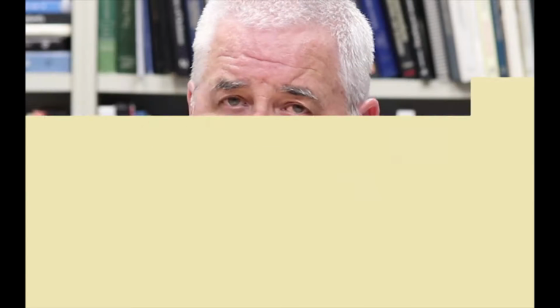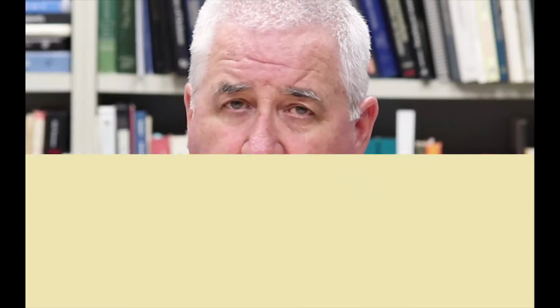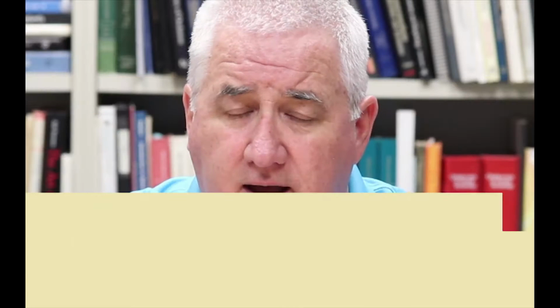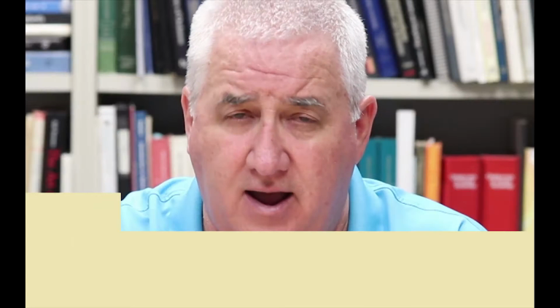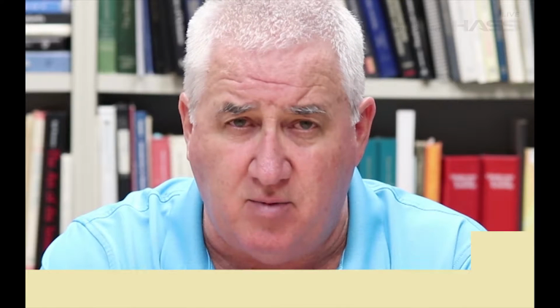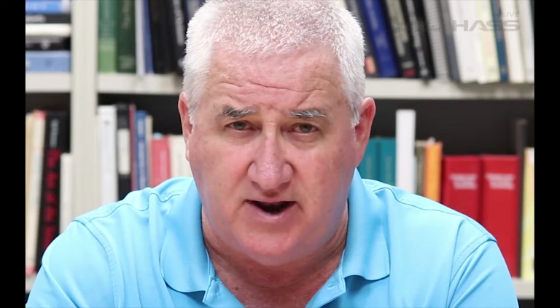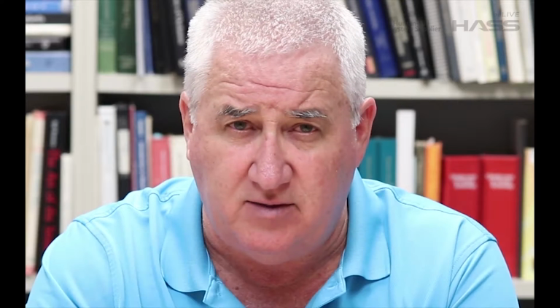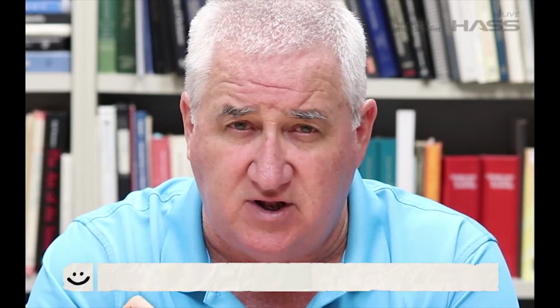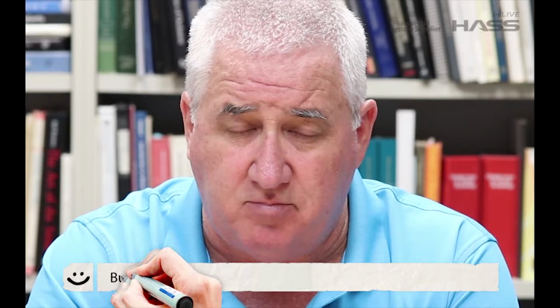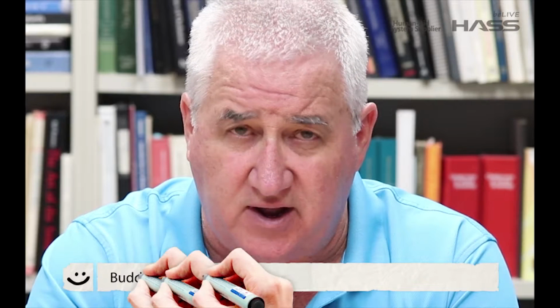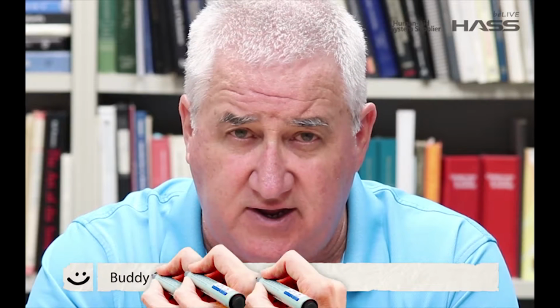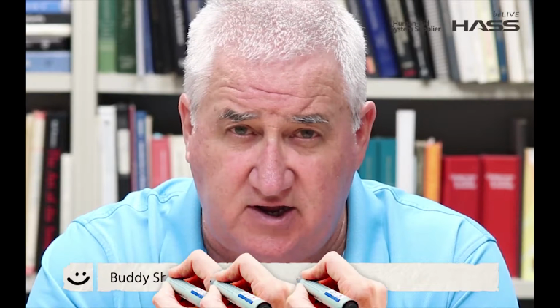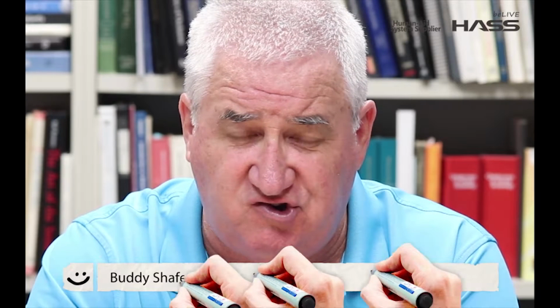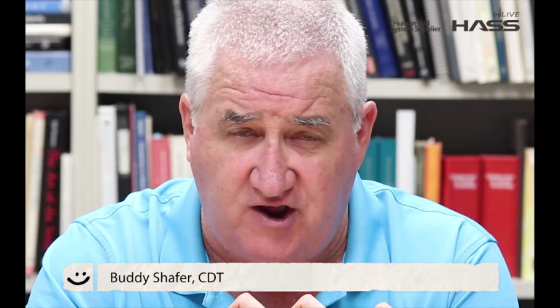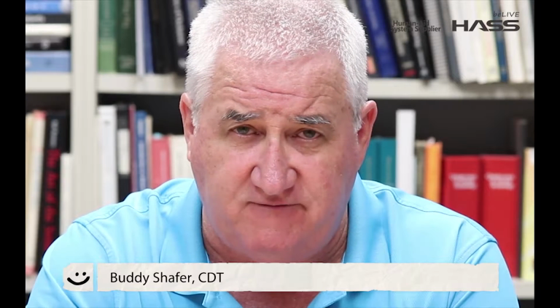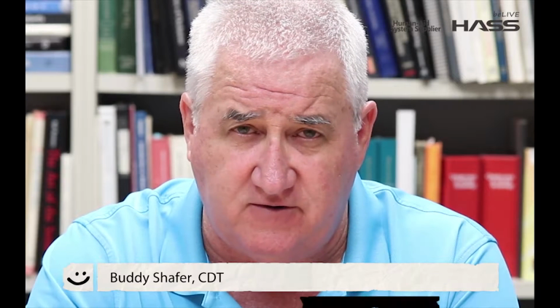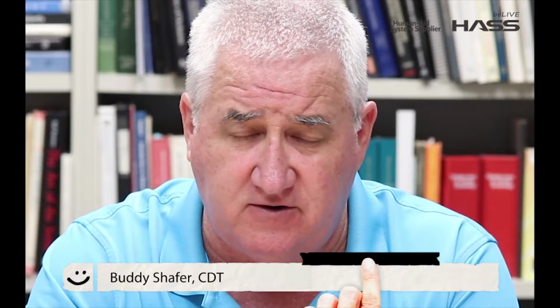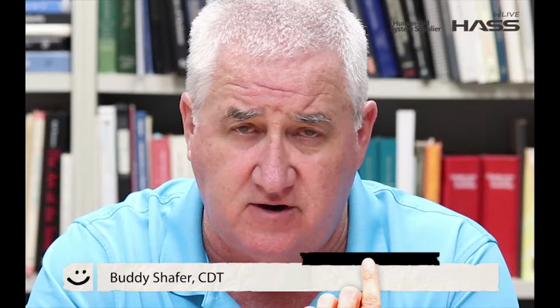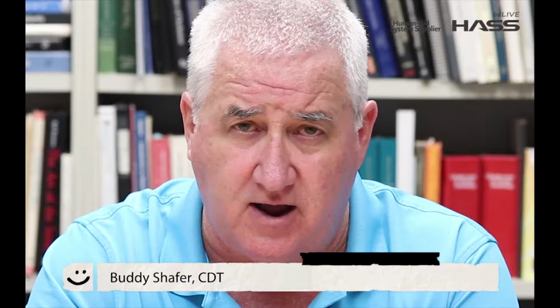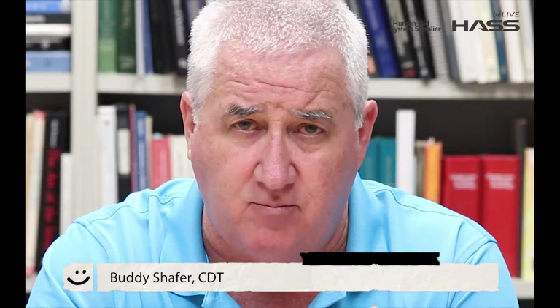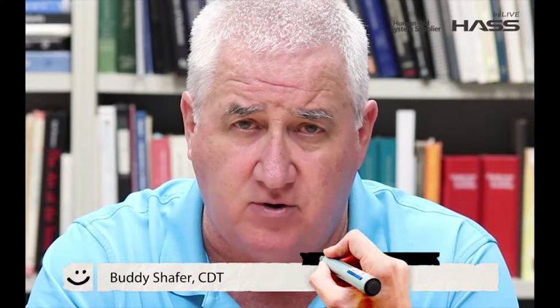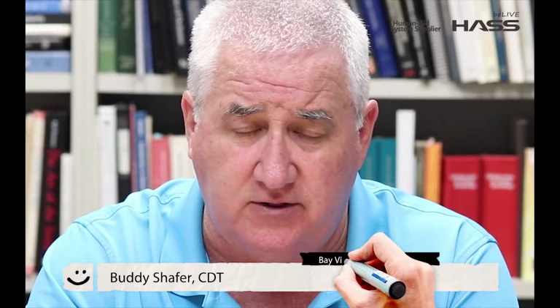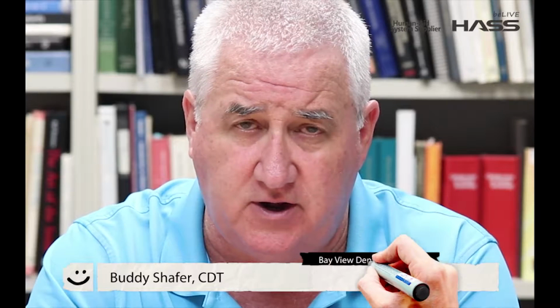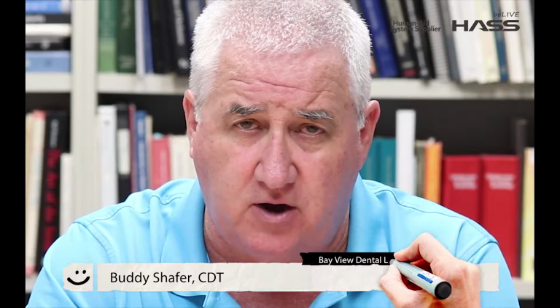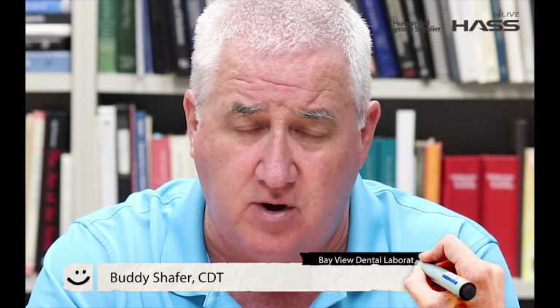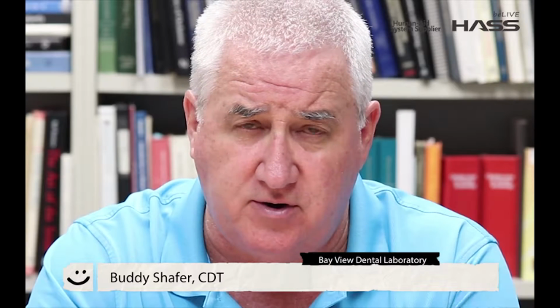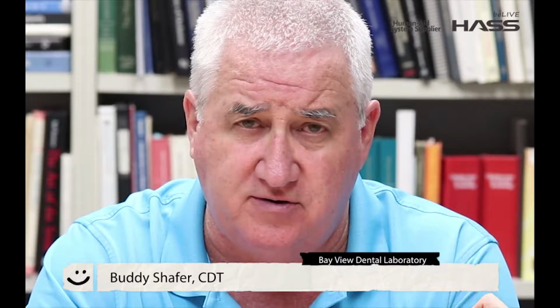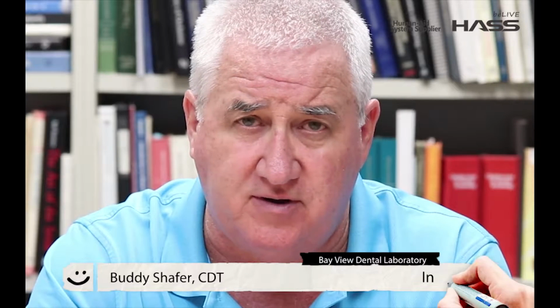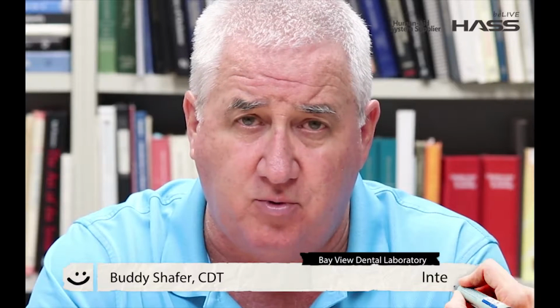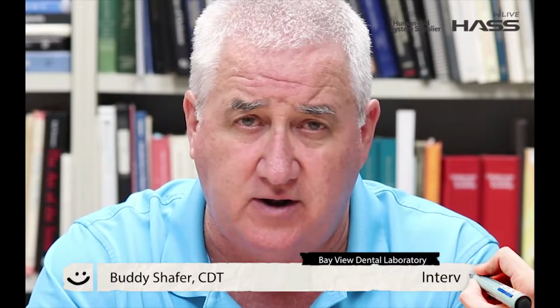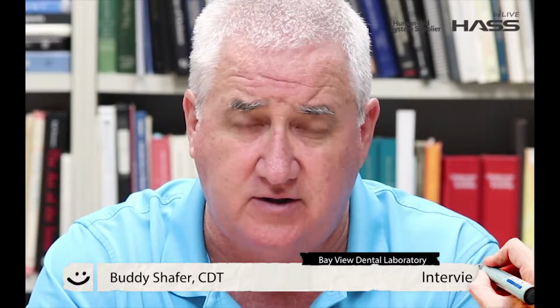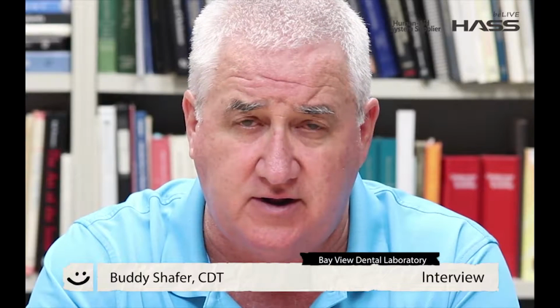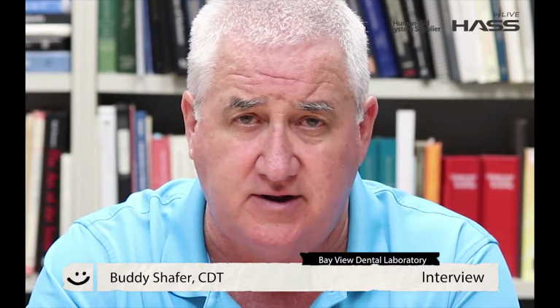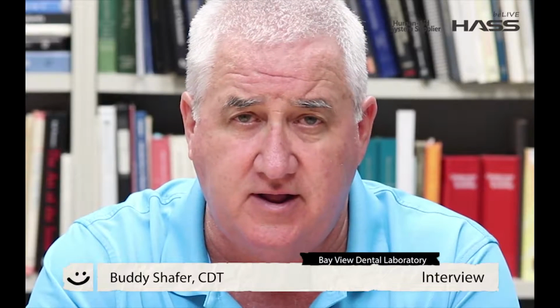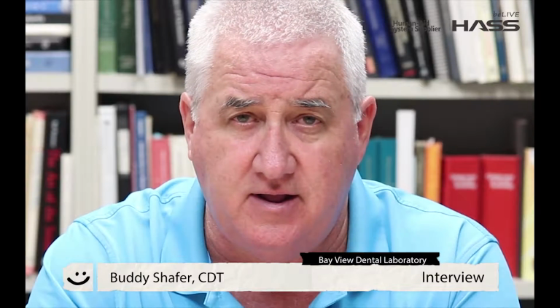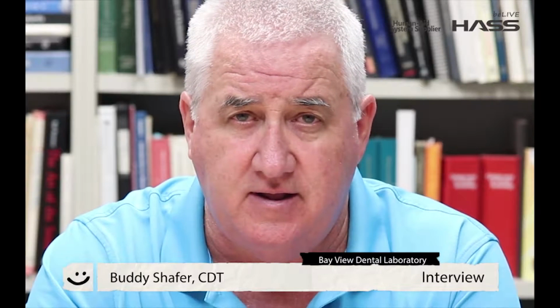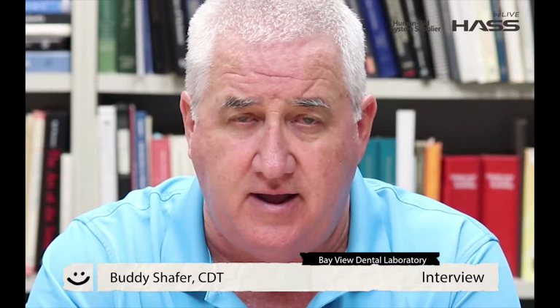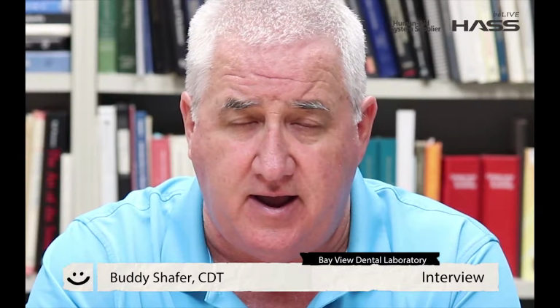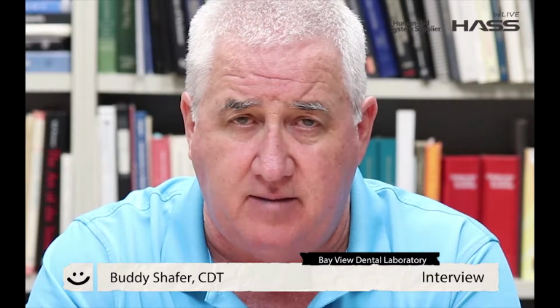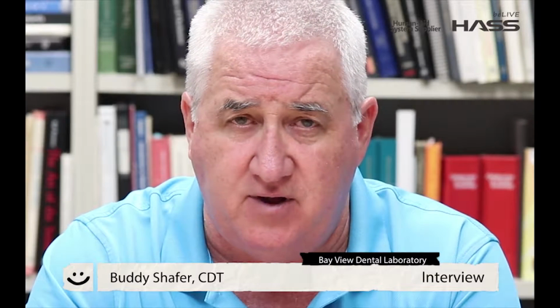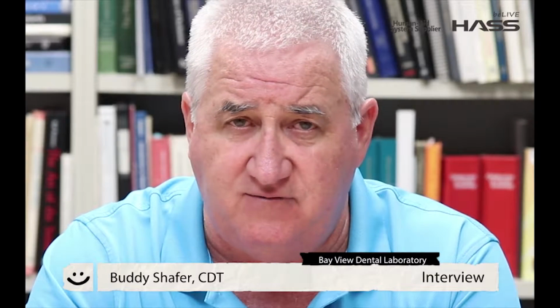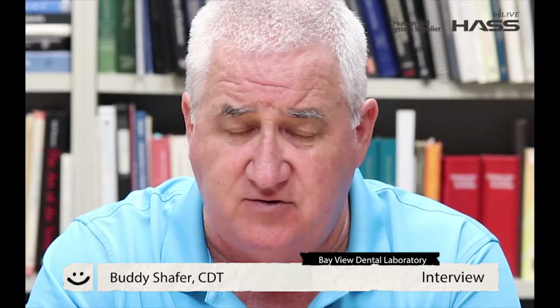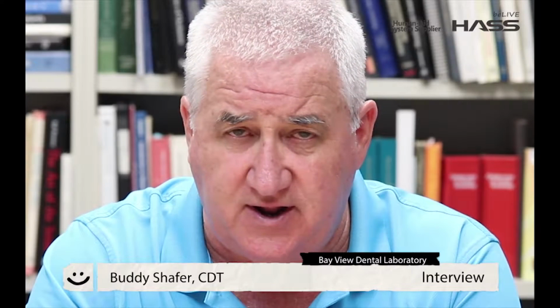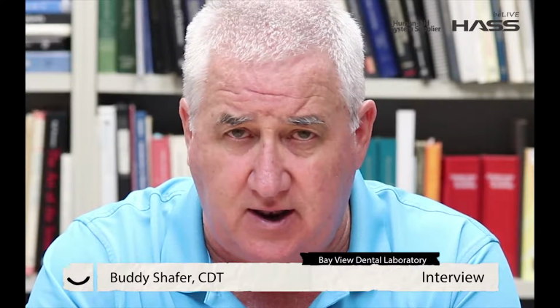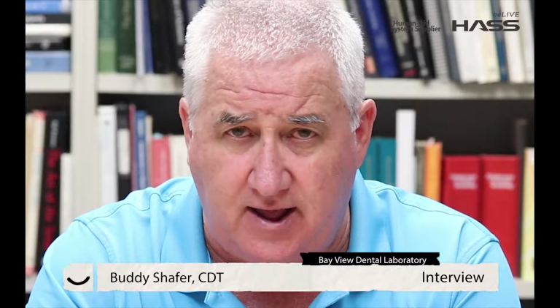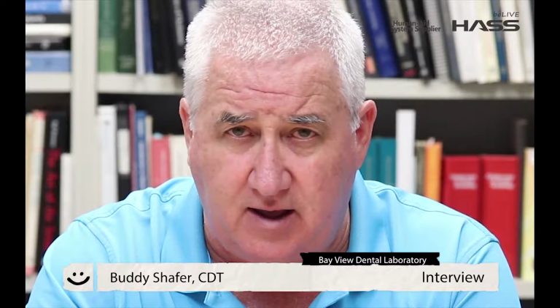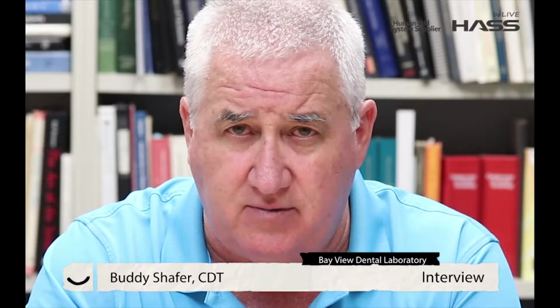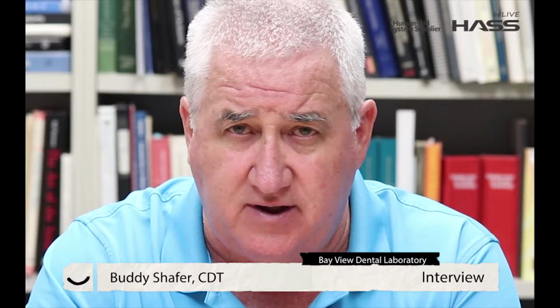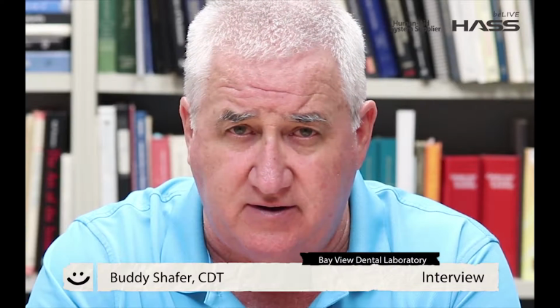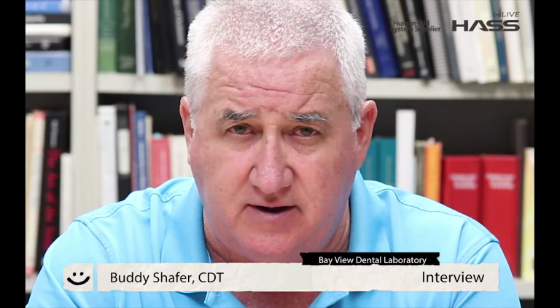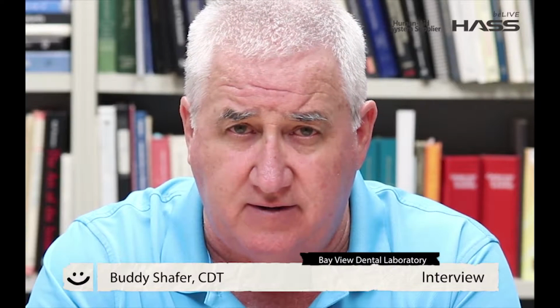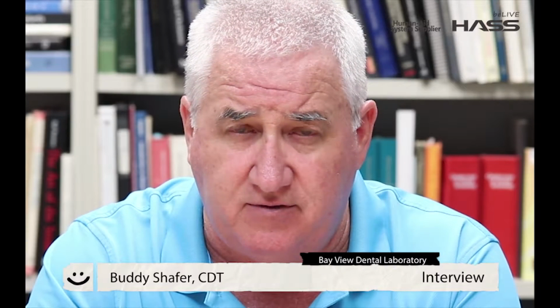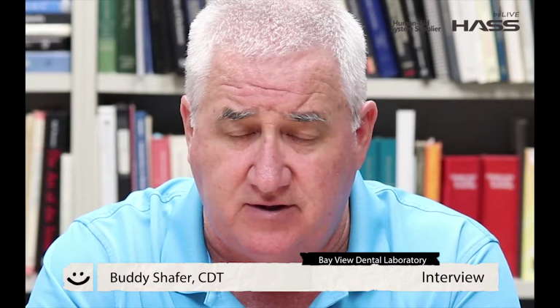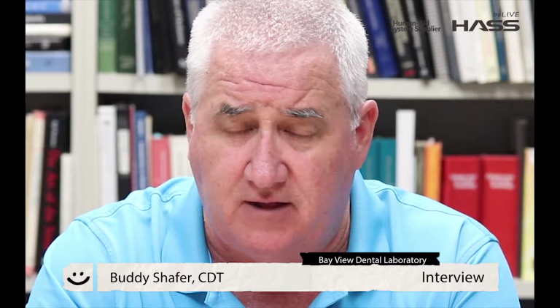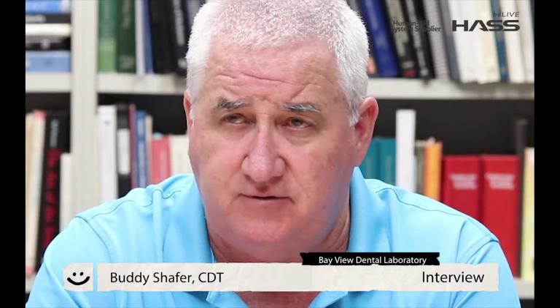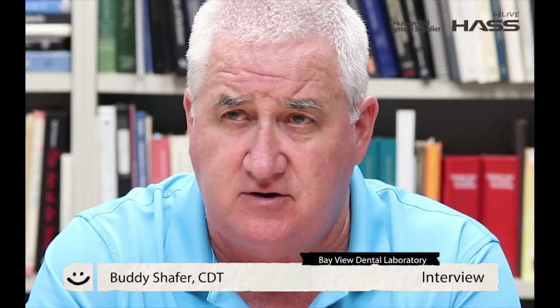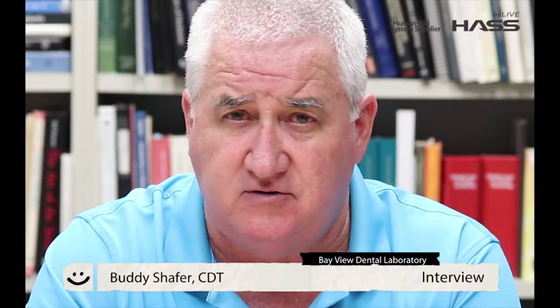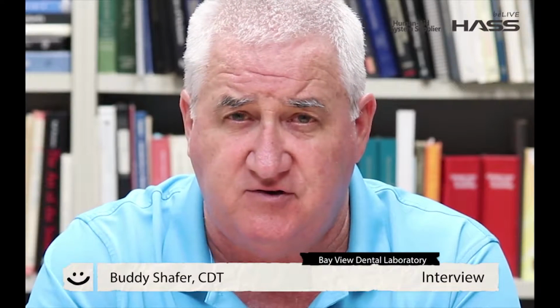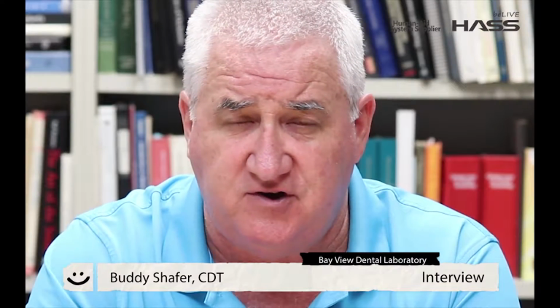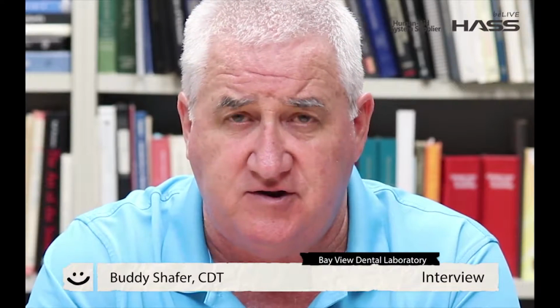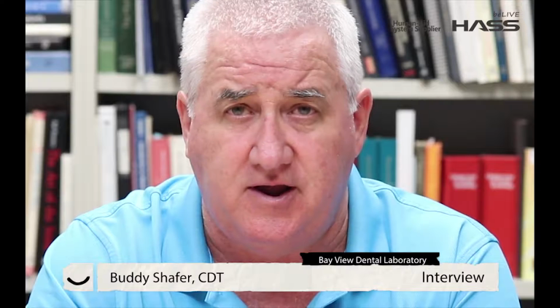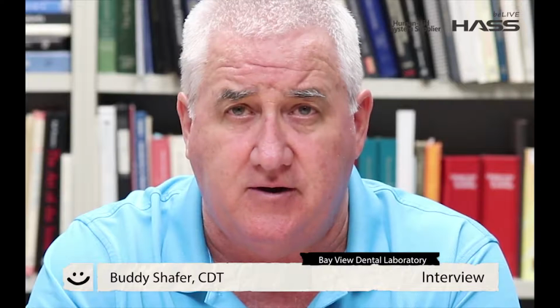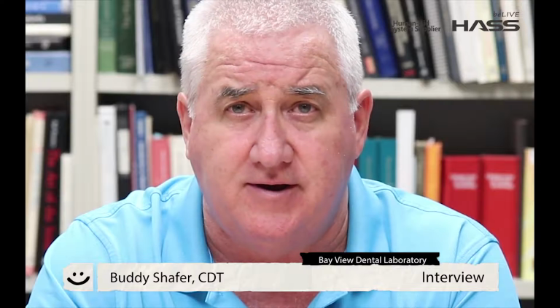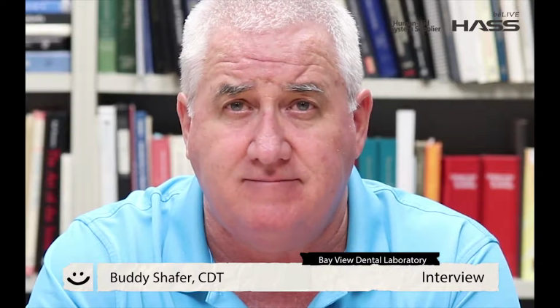Hi, my name is Buddy Schaffer. I'm one of the co-owners and president at Bayview Dental Lab in the southeastern Virginia area.